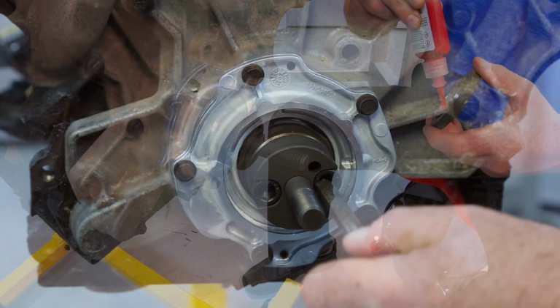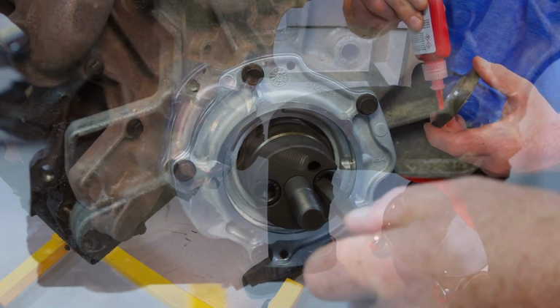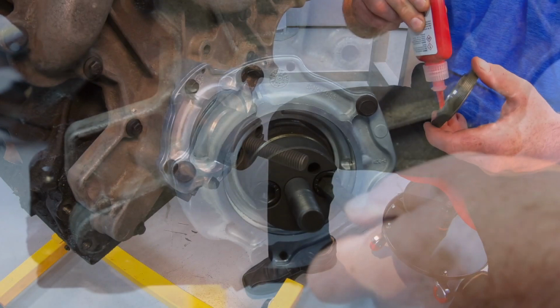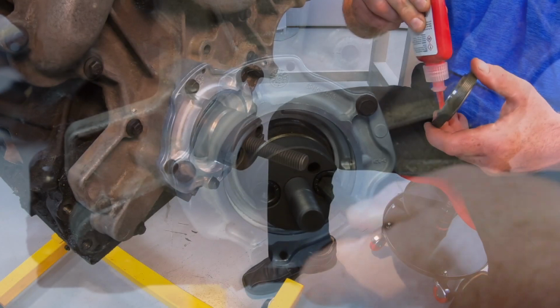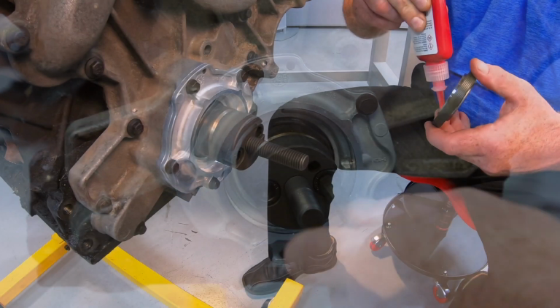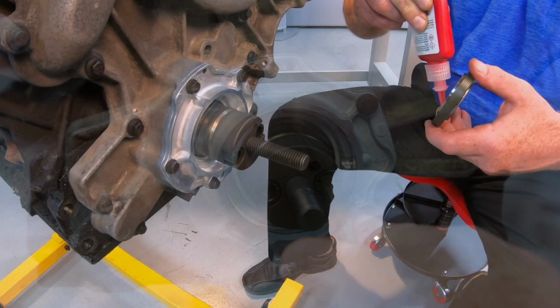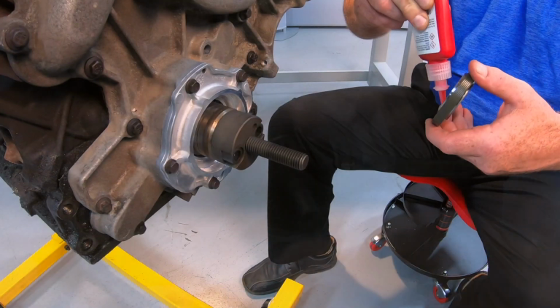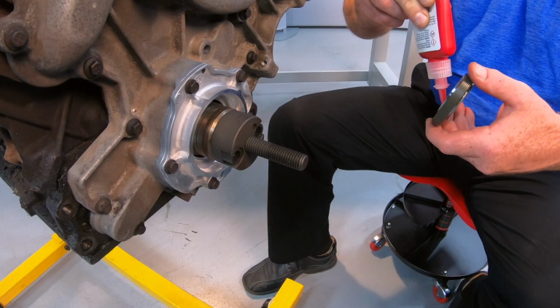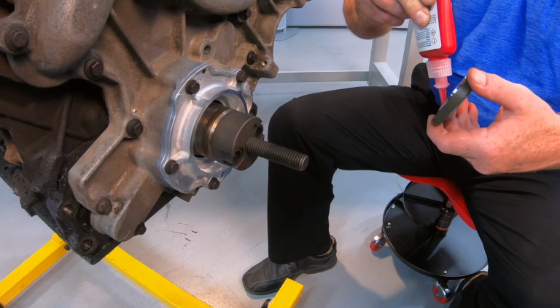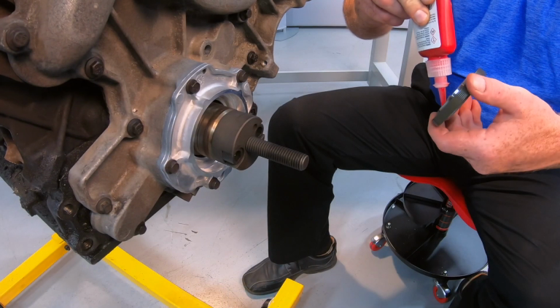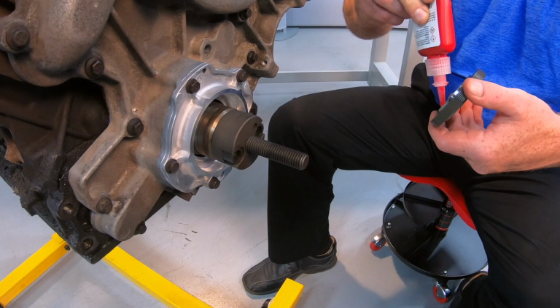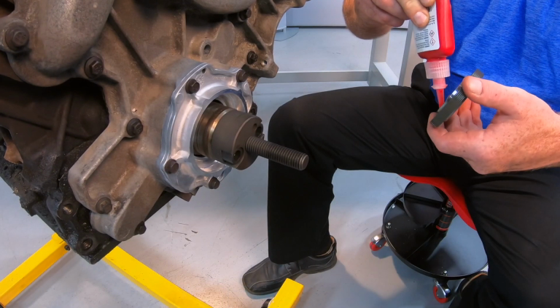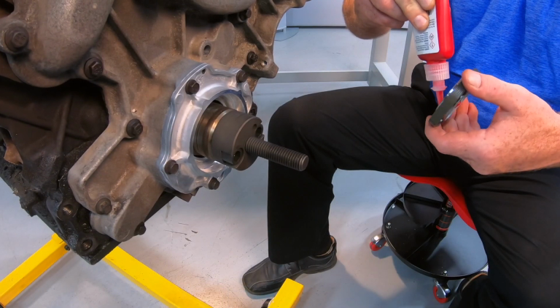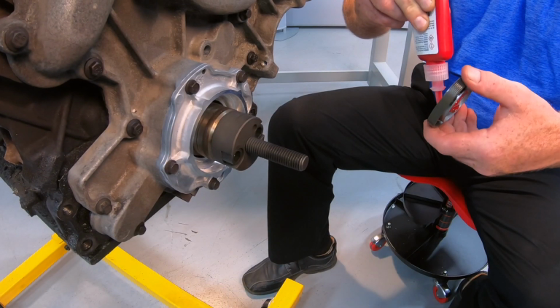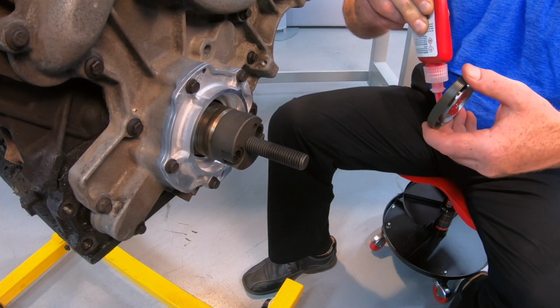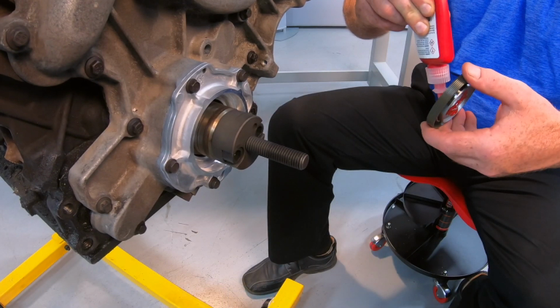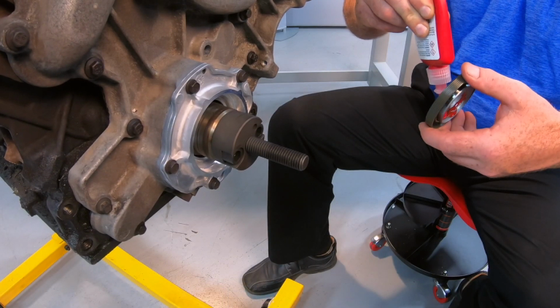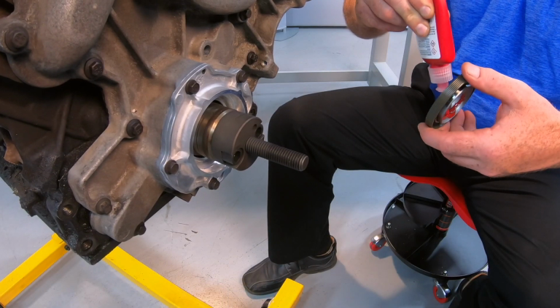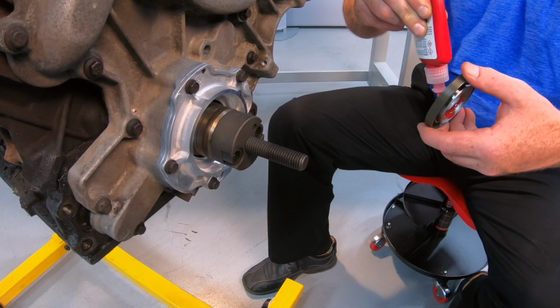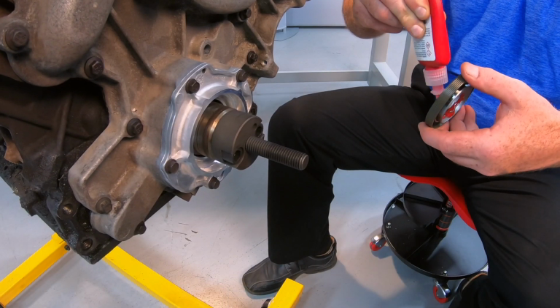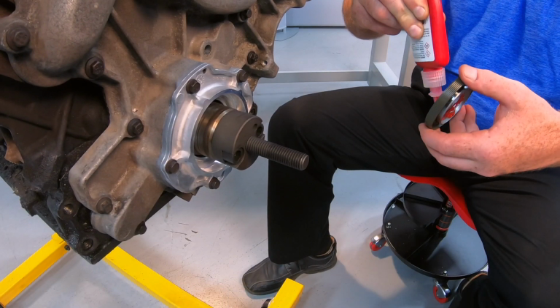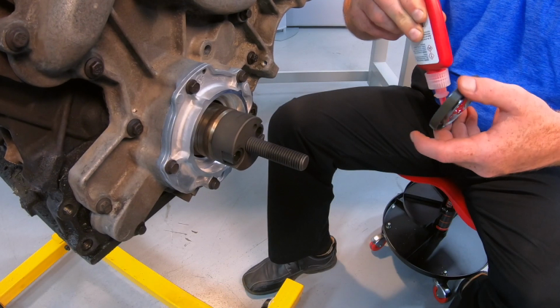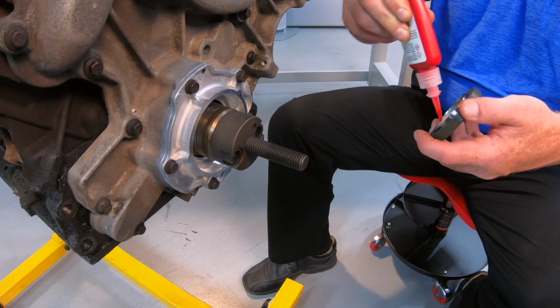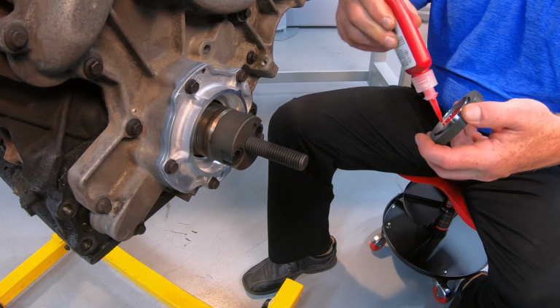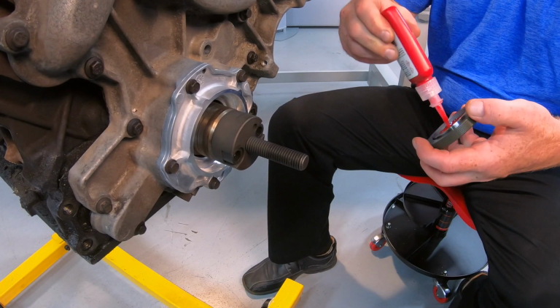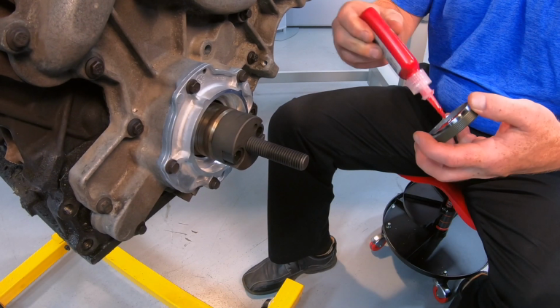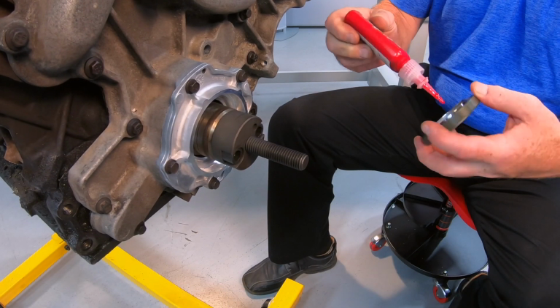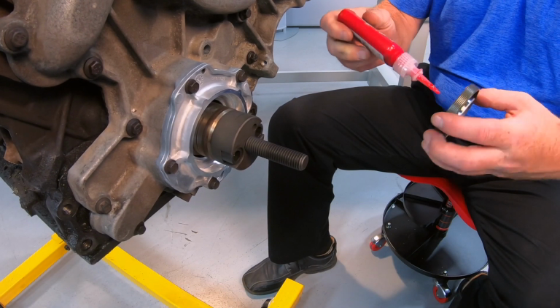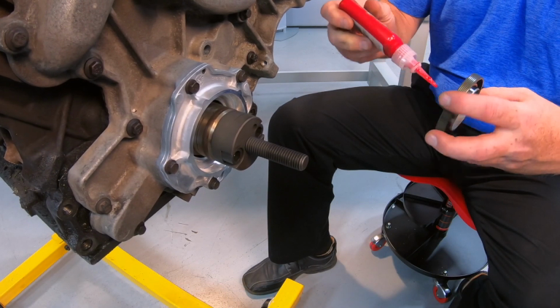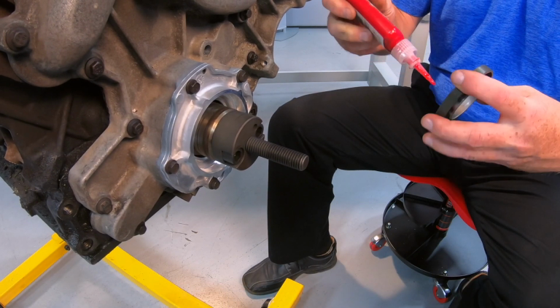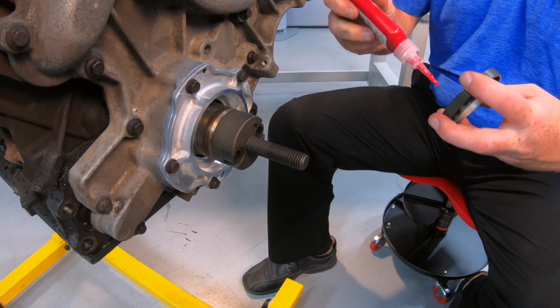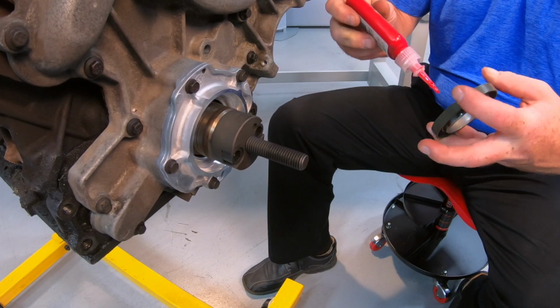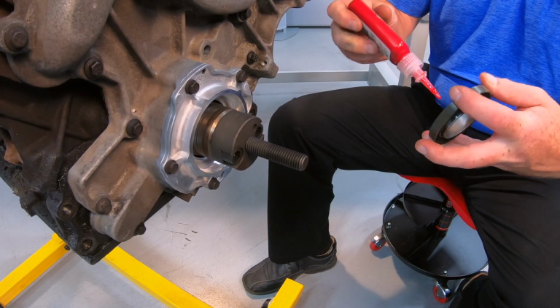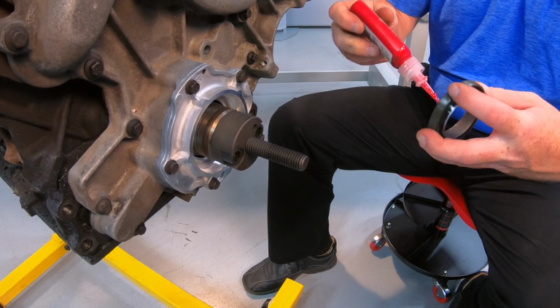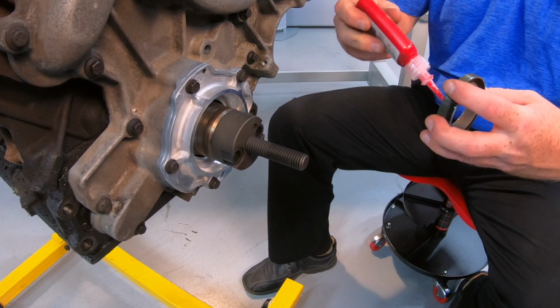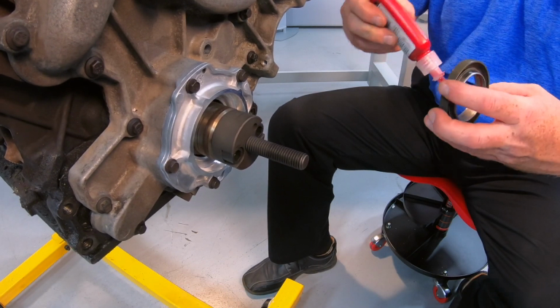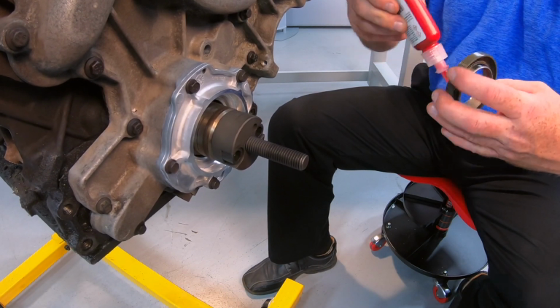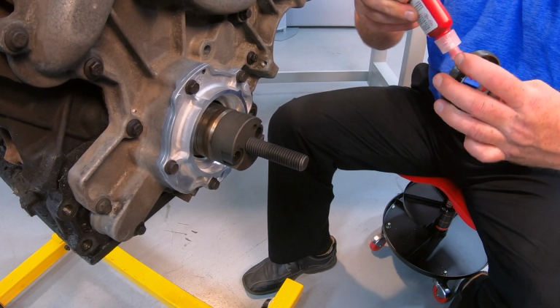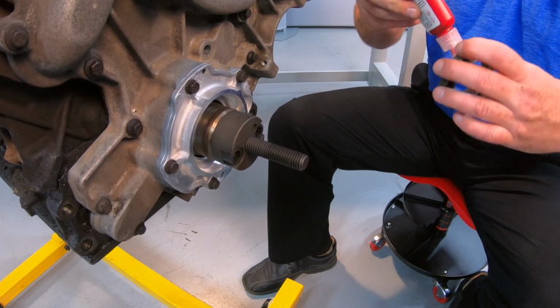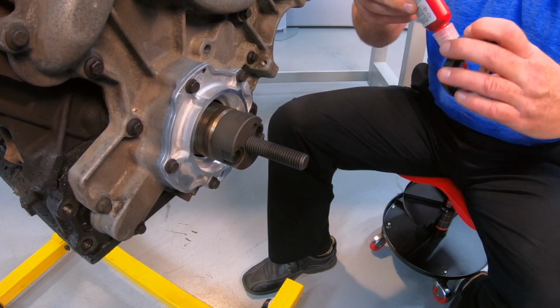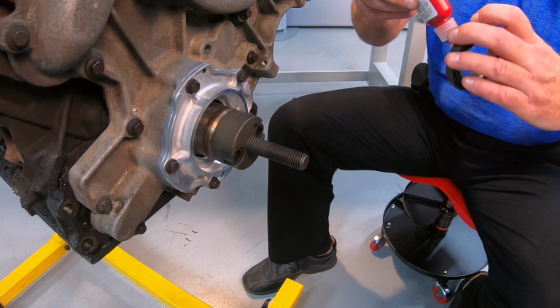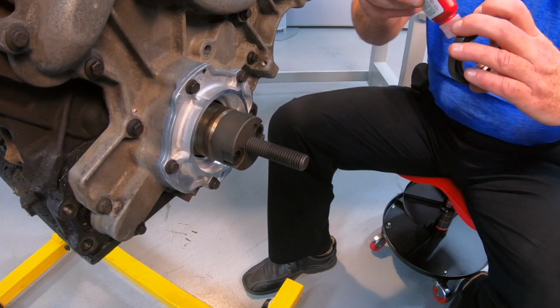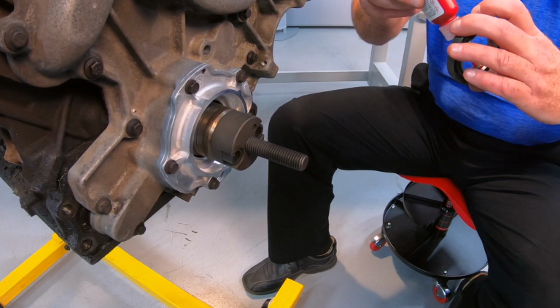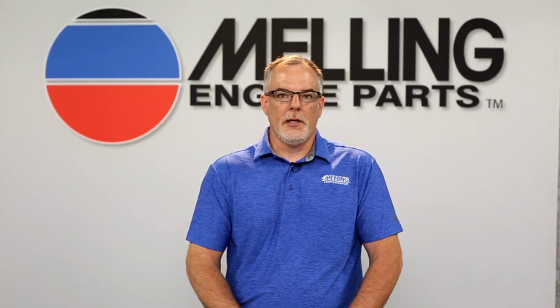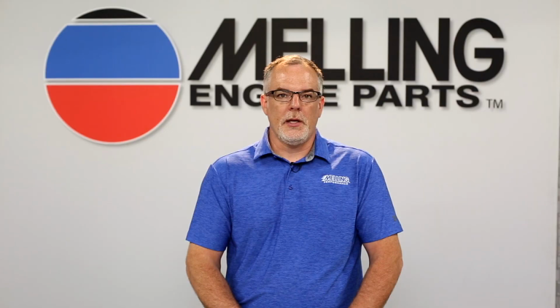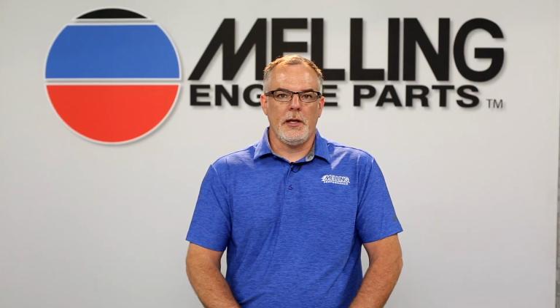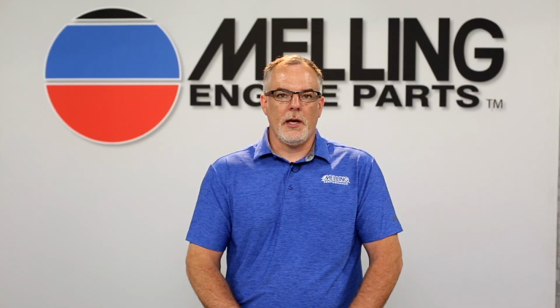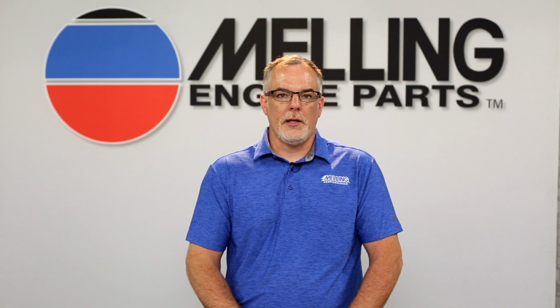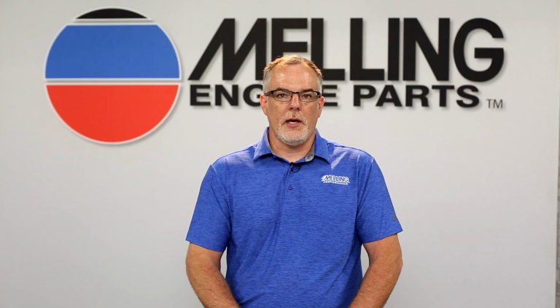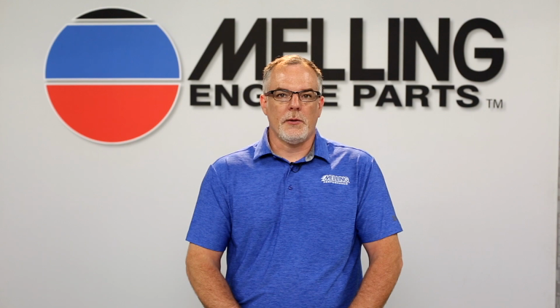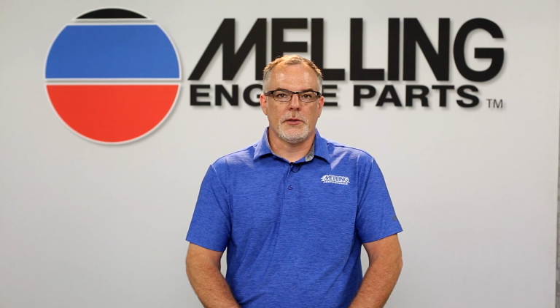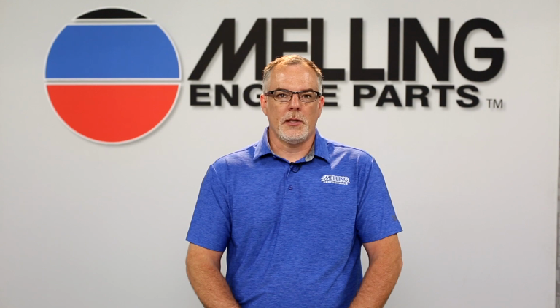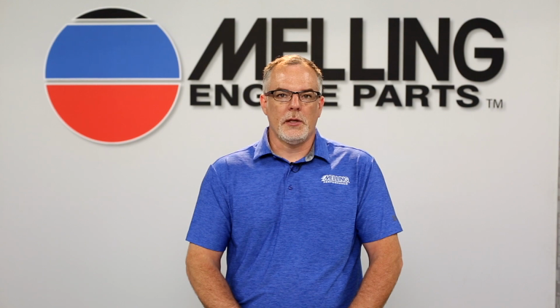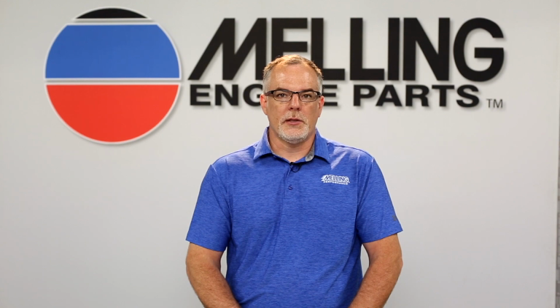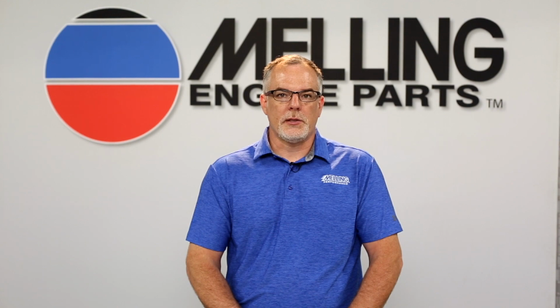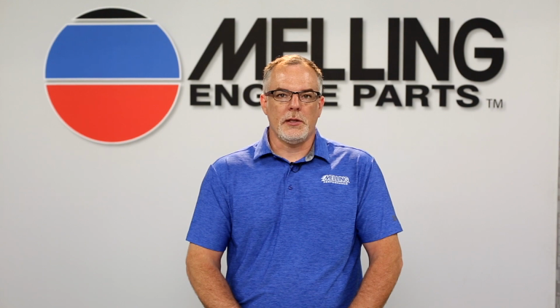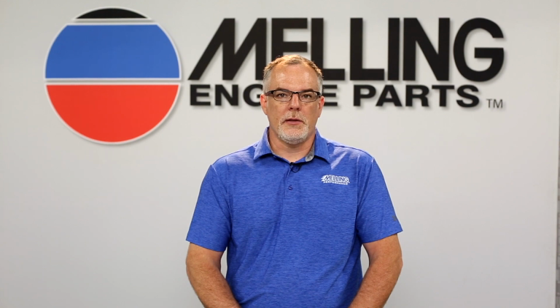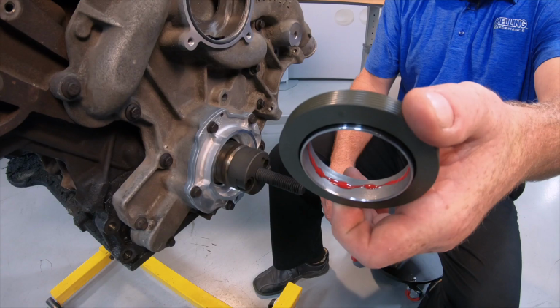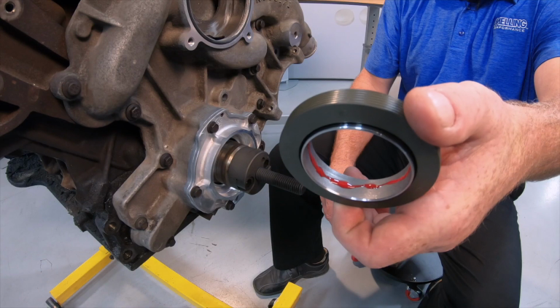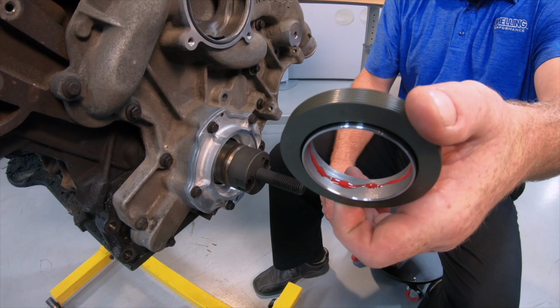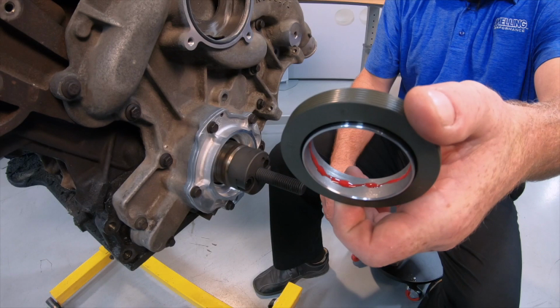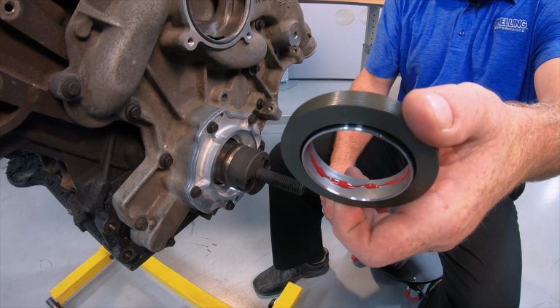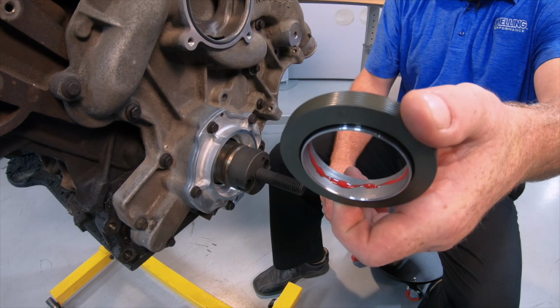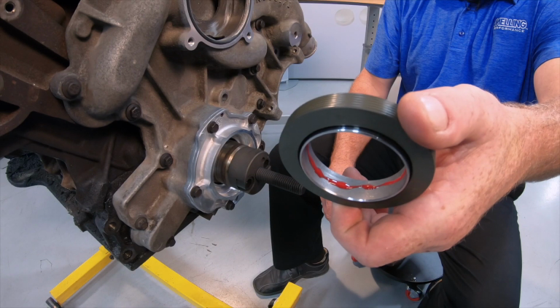Next we will put Loctite on the inside of the sleeve, being careful not to get any on the outside of the sleeve or the seal.